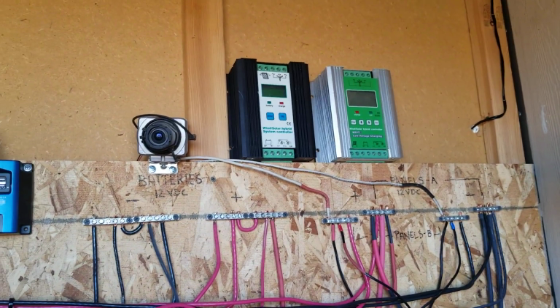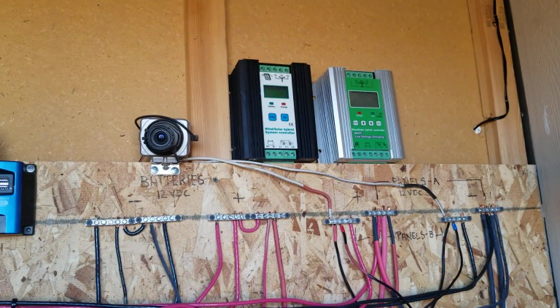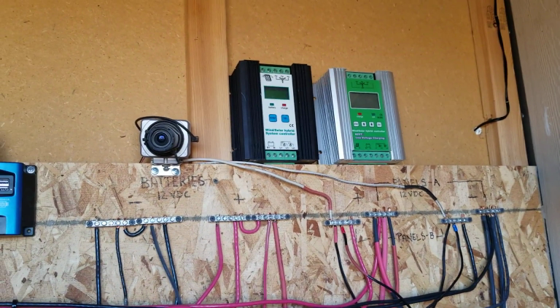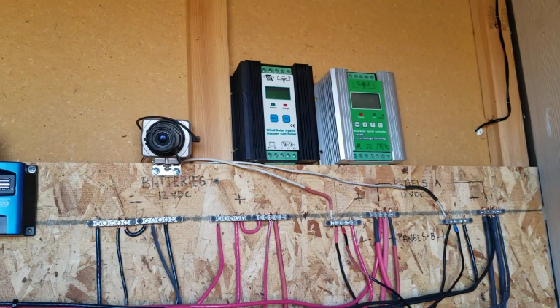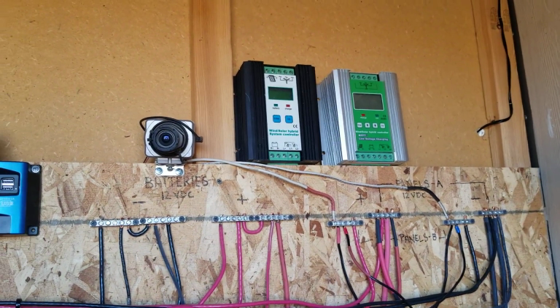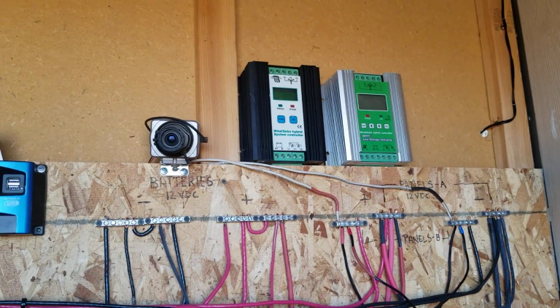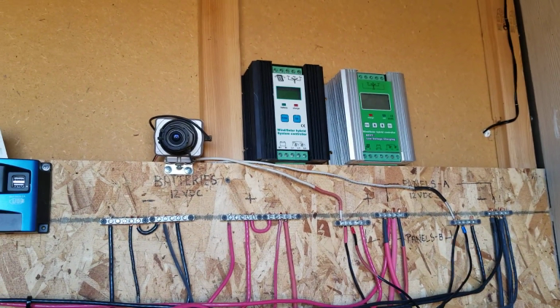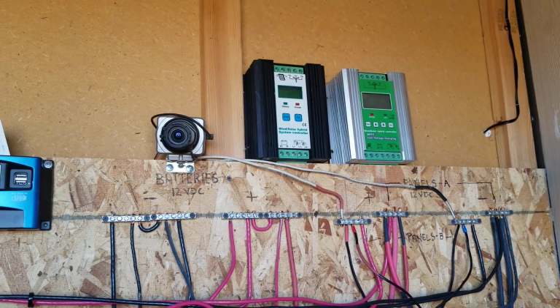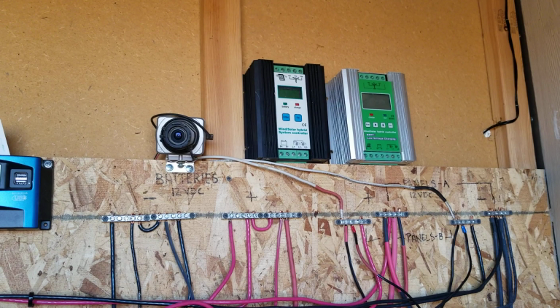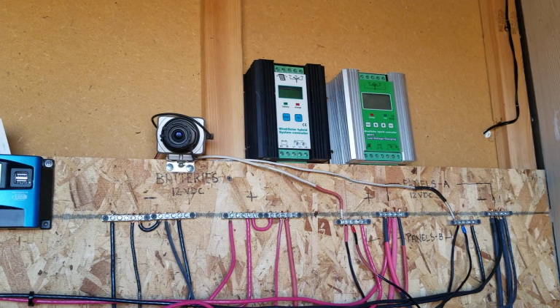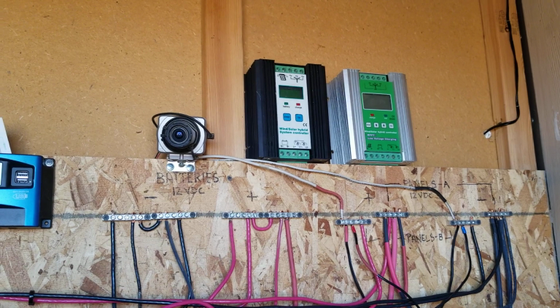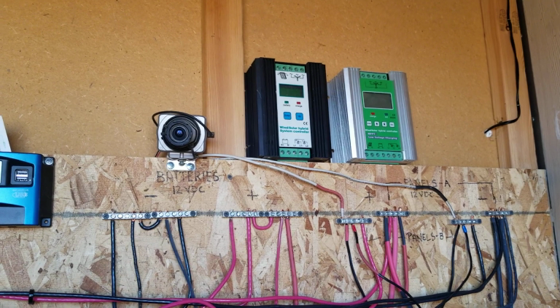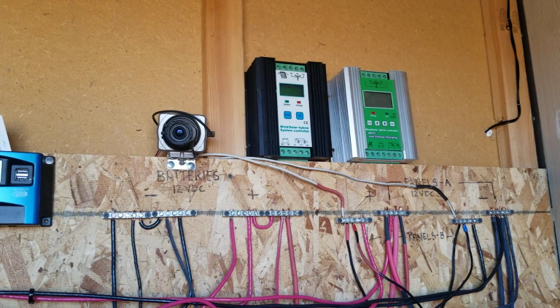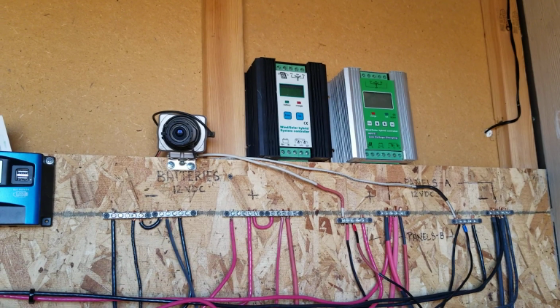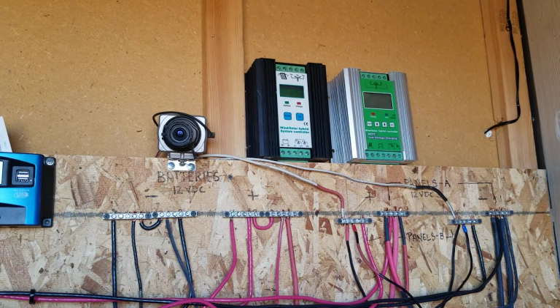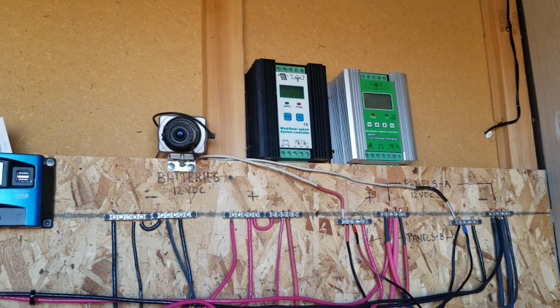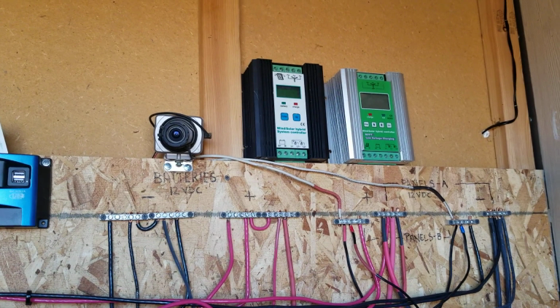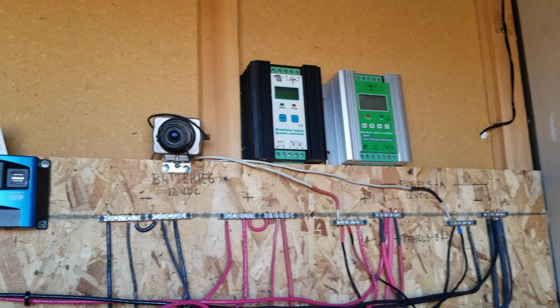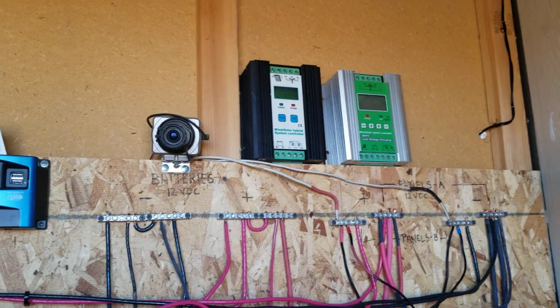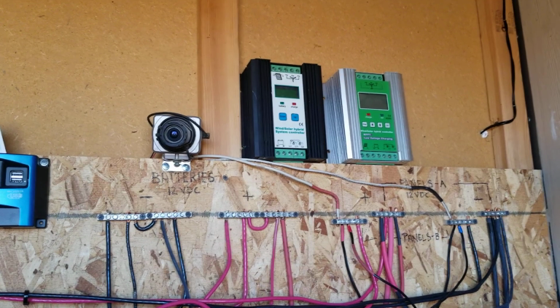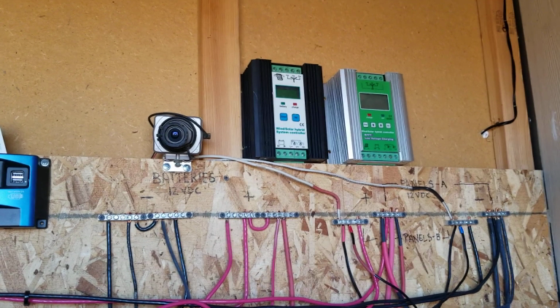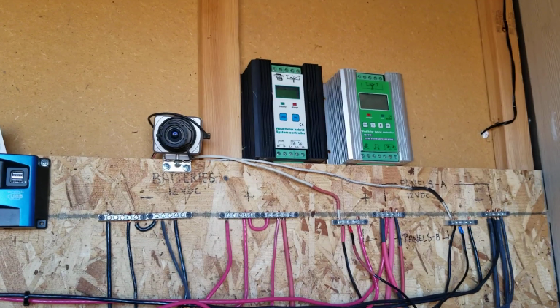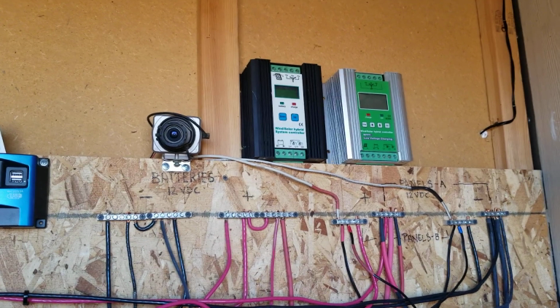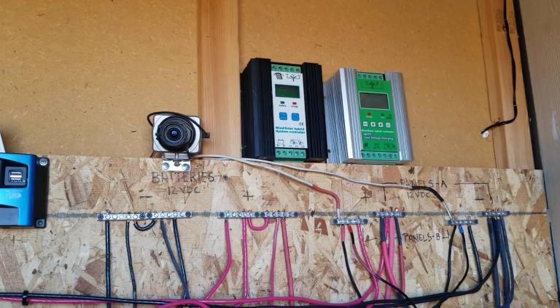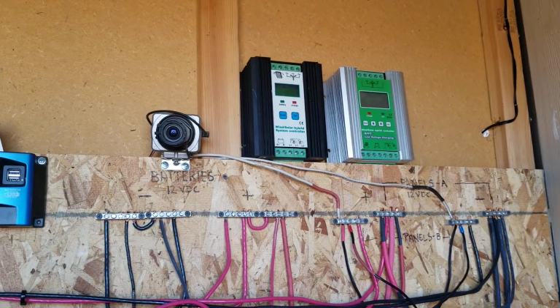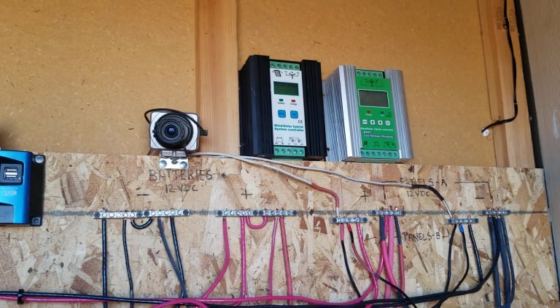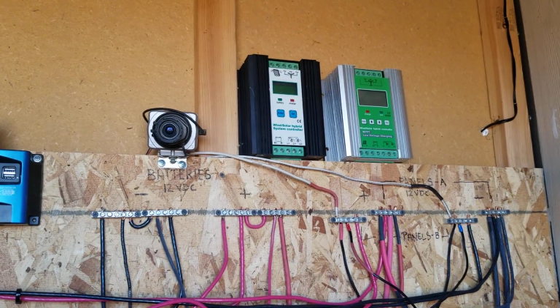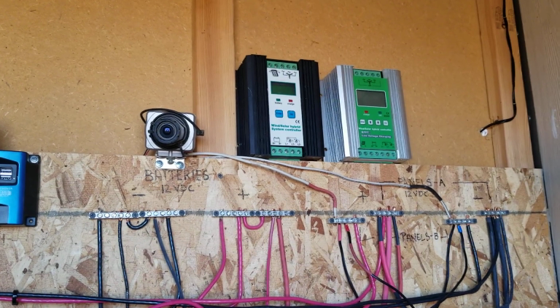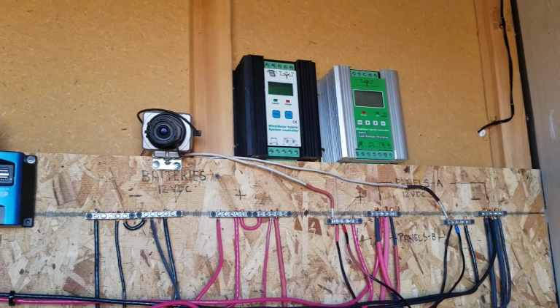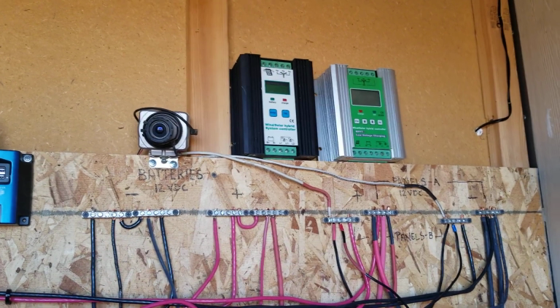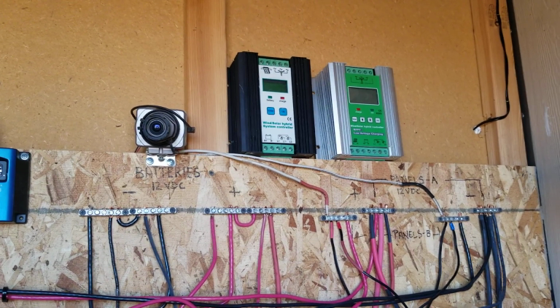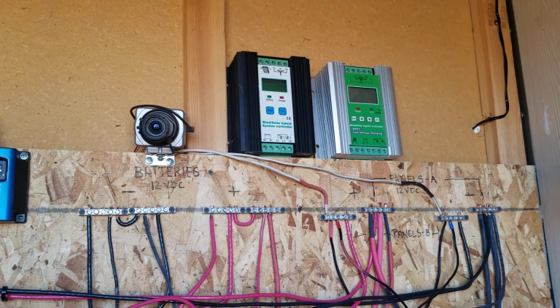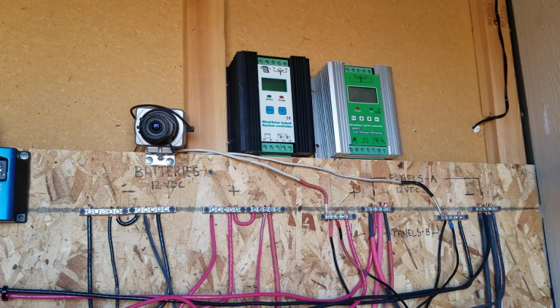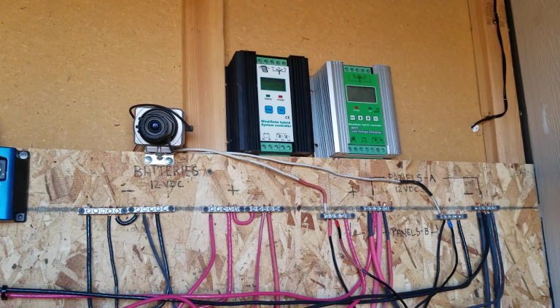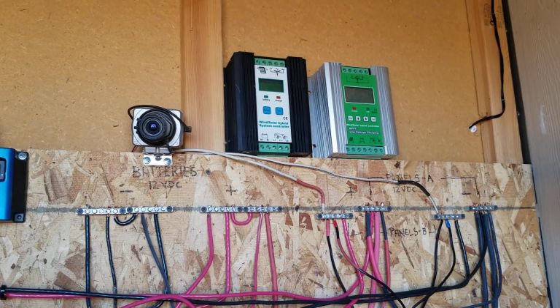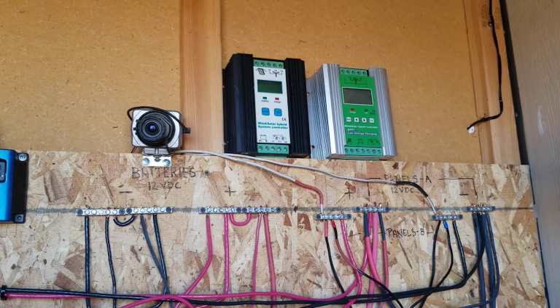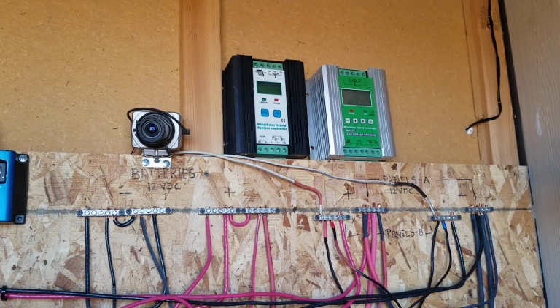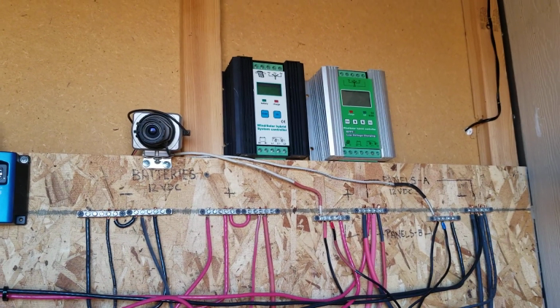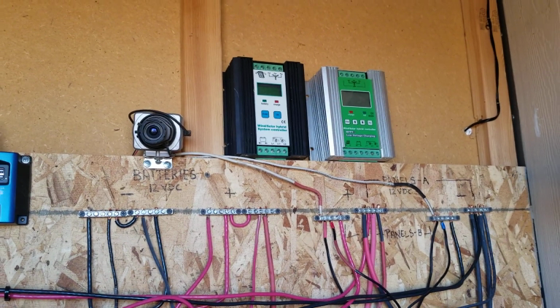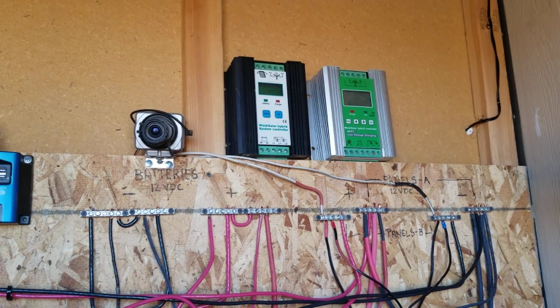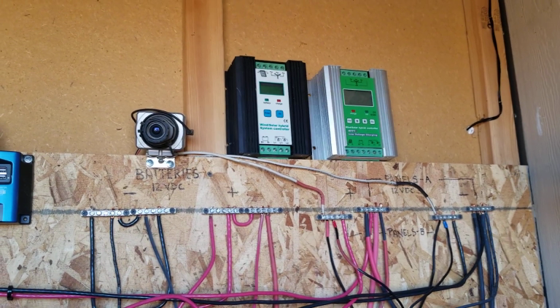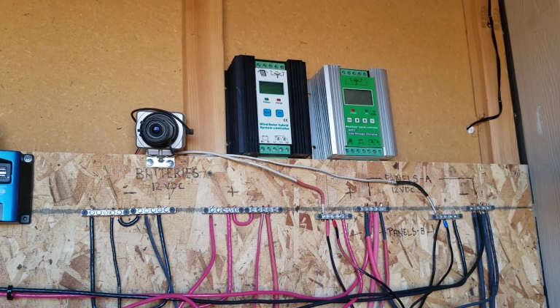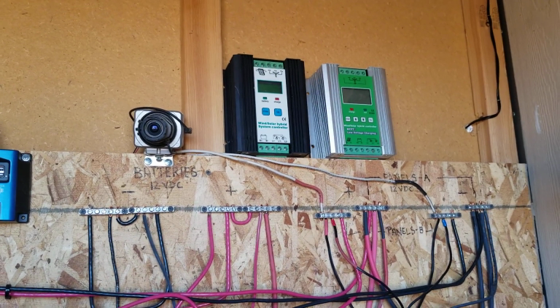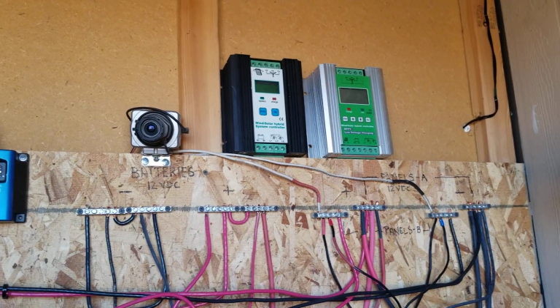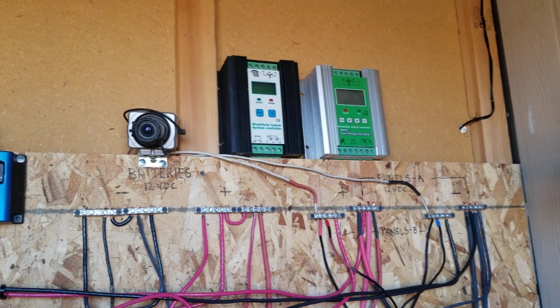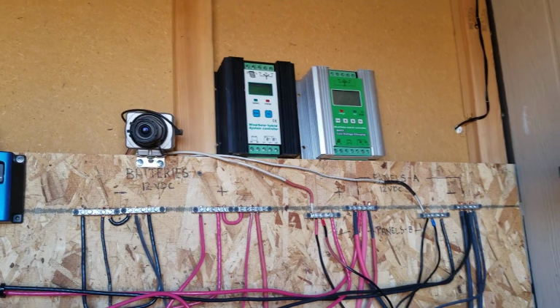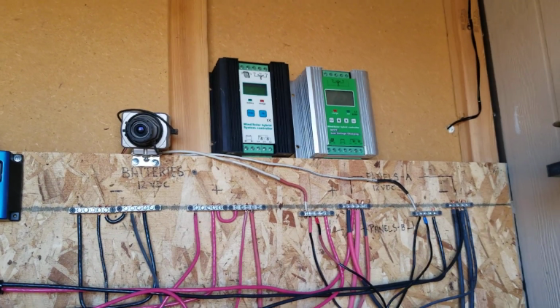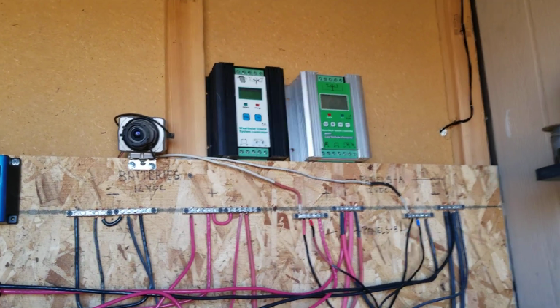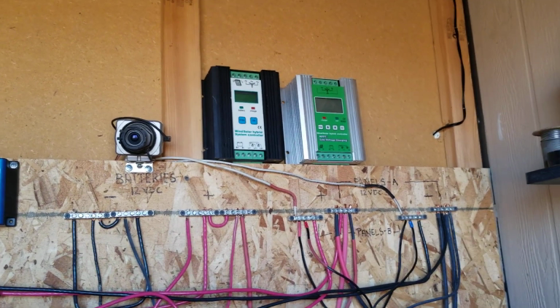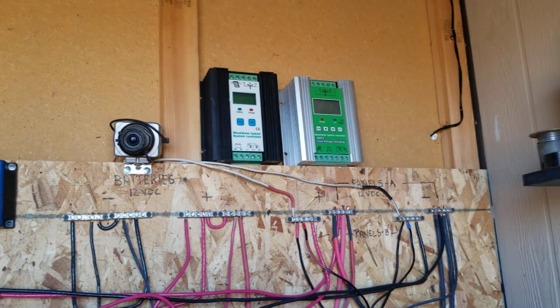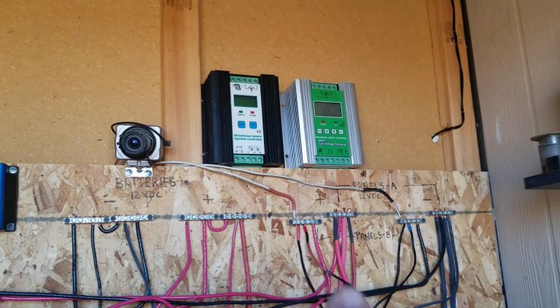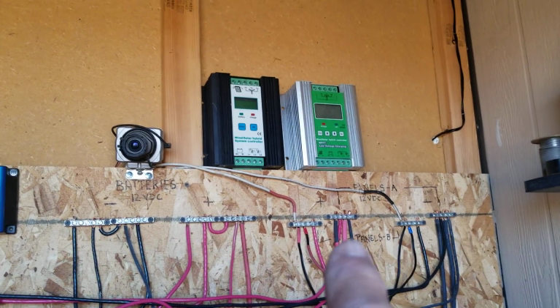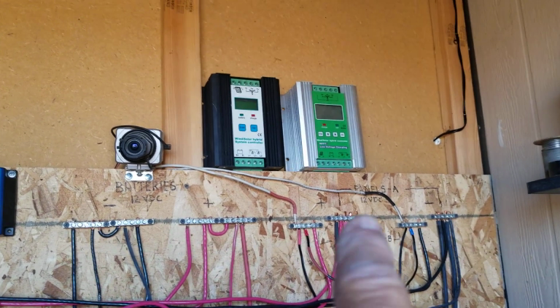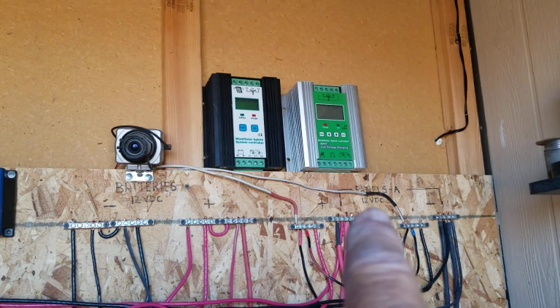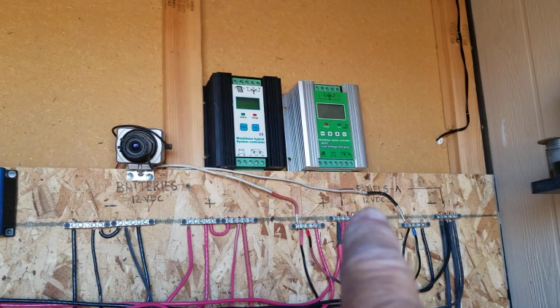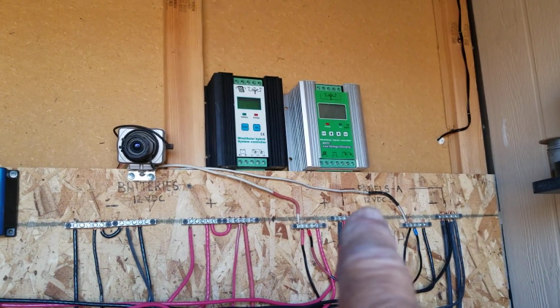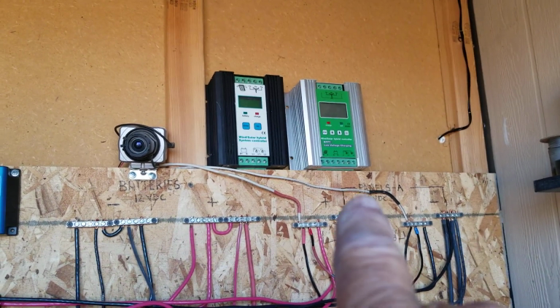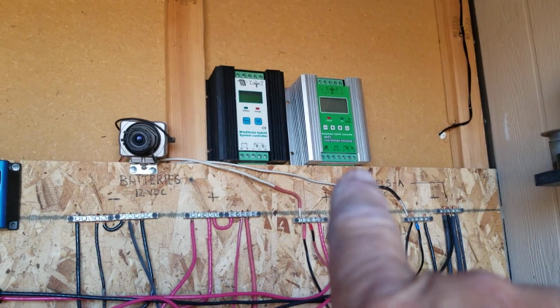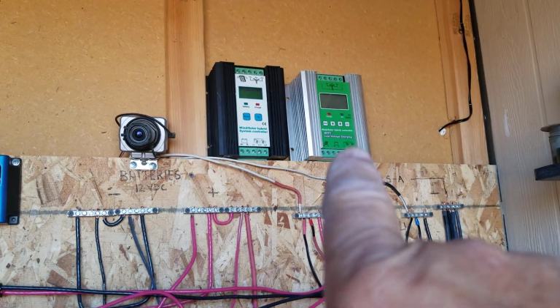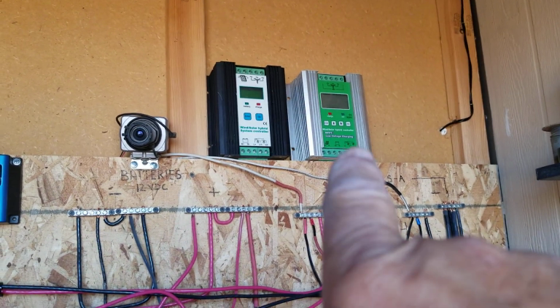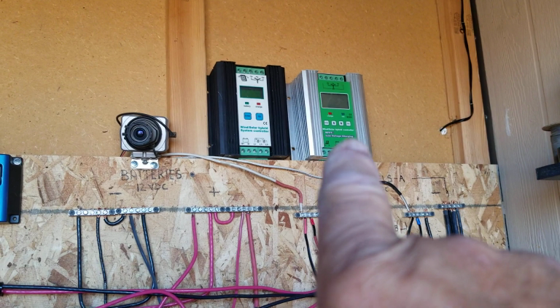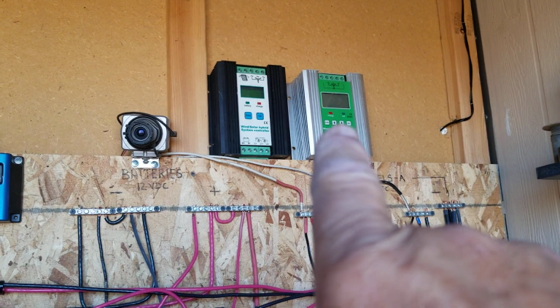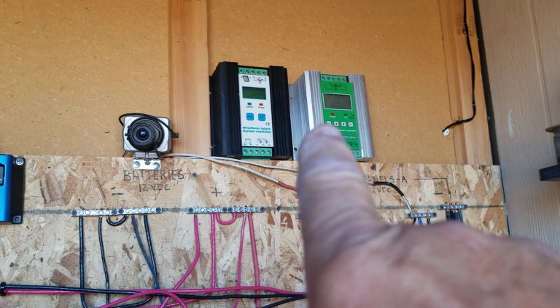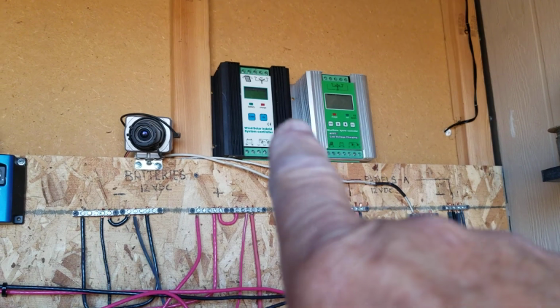I'm not sure if that other one is an MPPT or a PWM — it never said on the software or the paperwork that came with it which one it was.